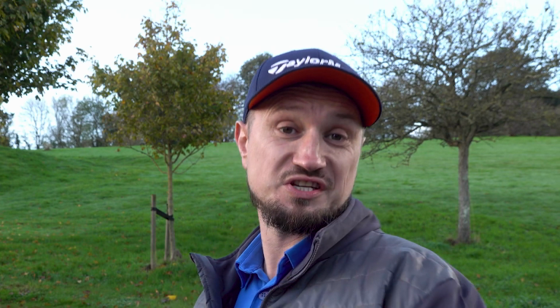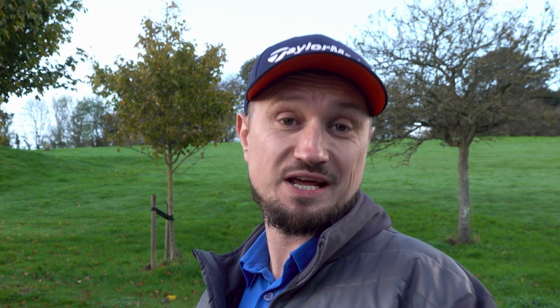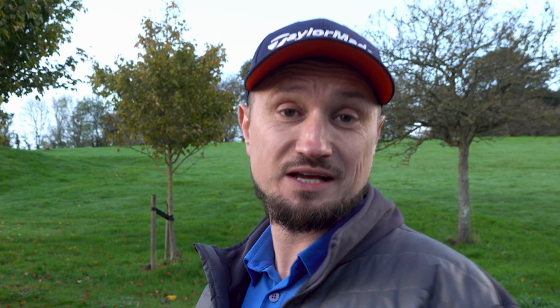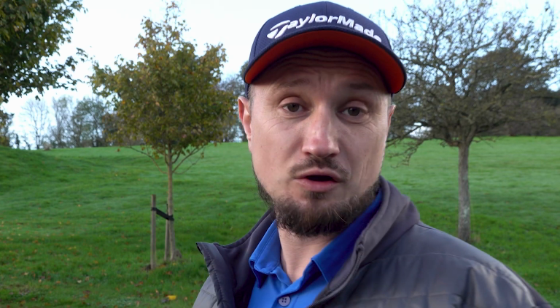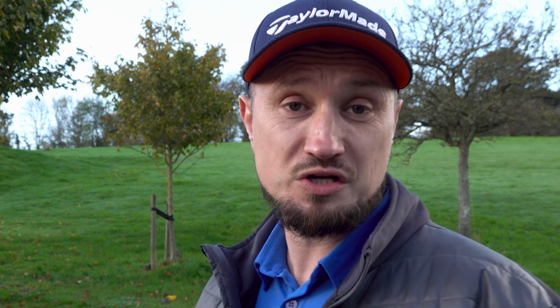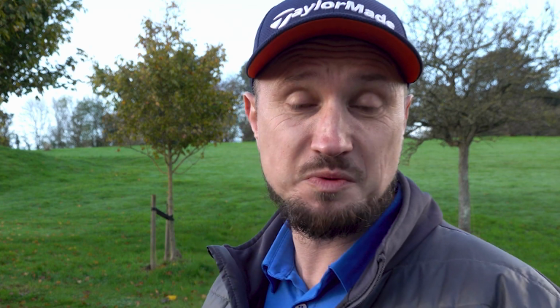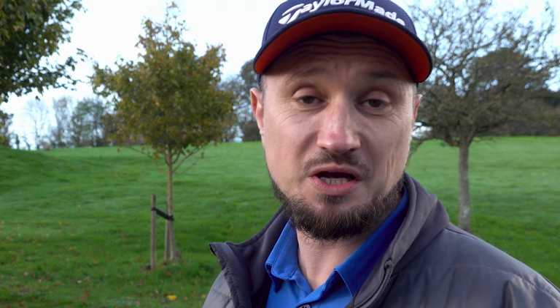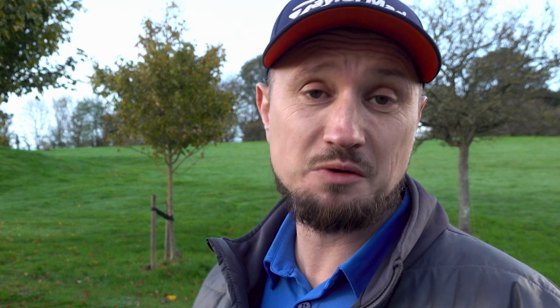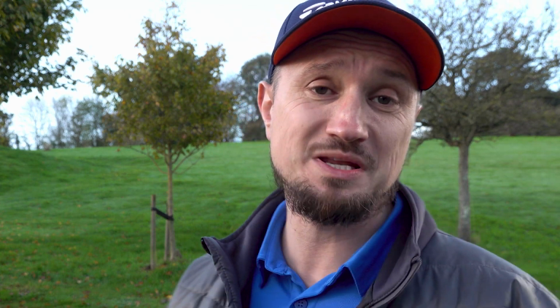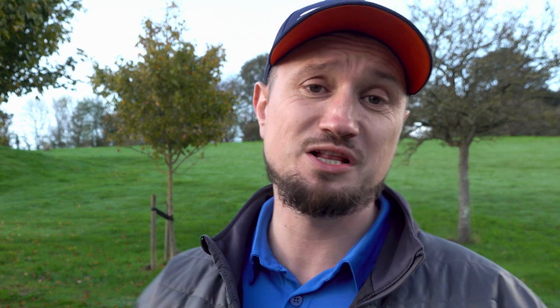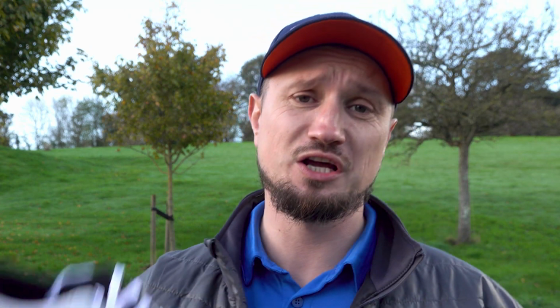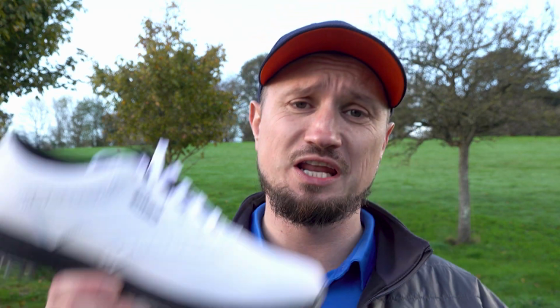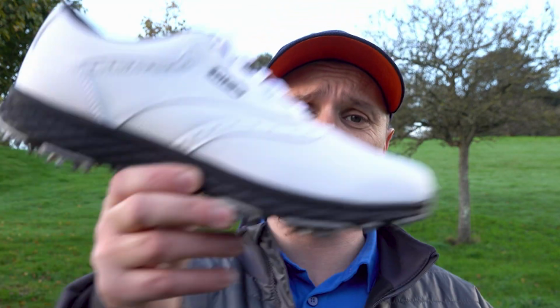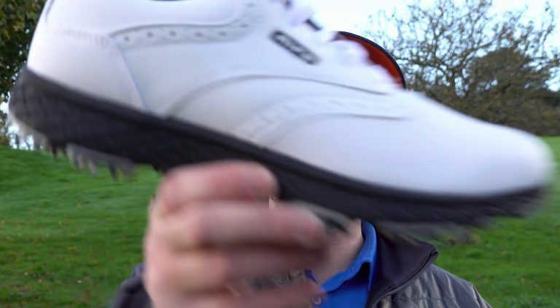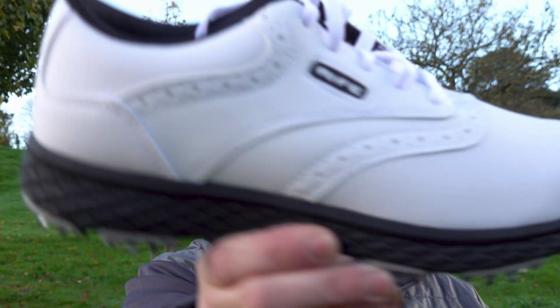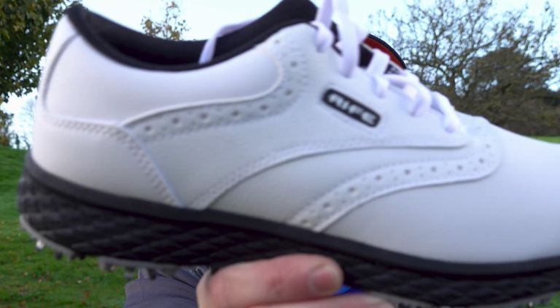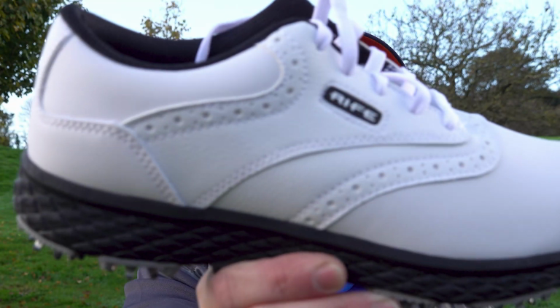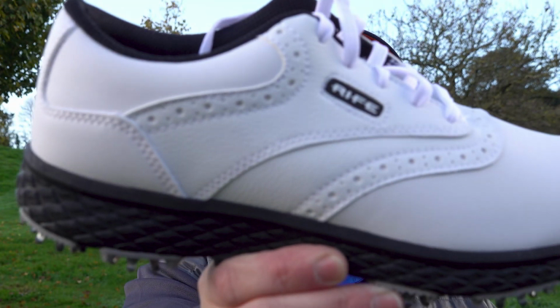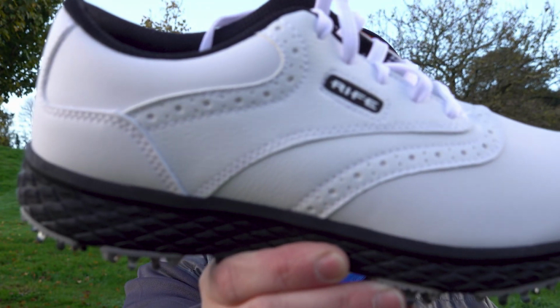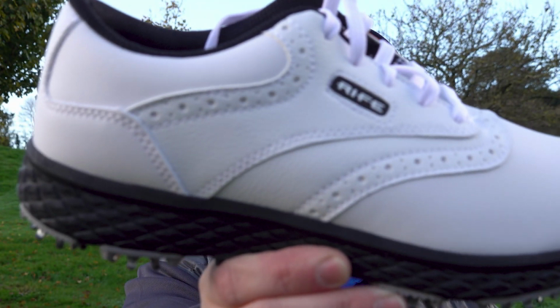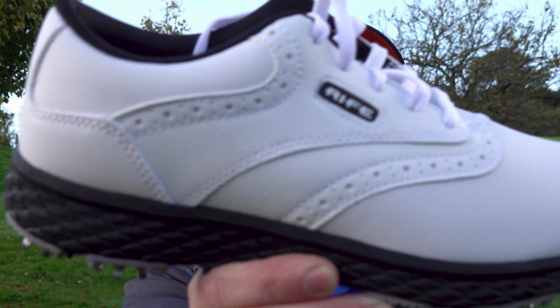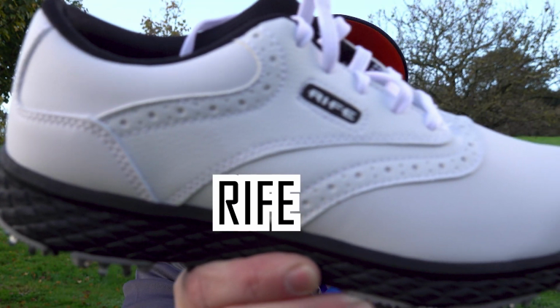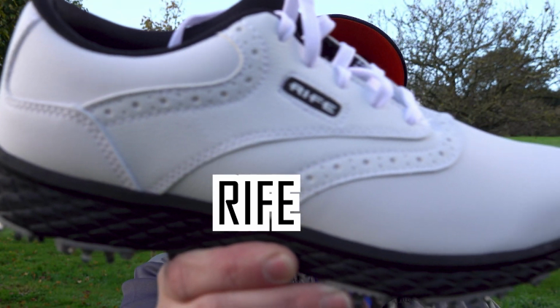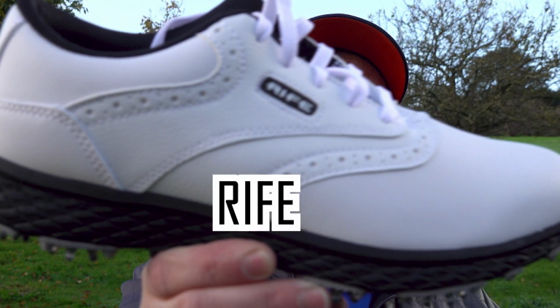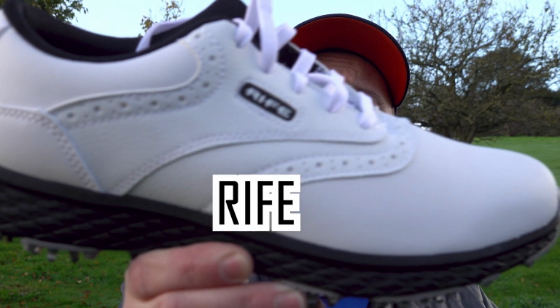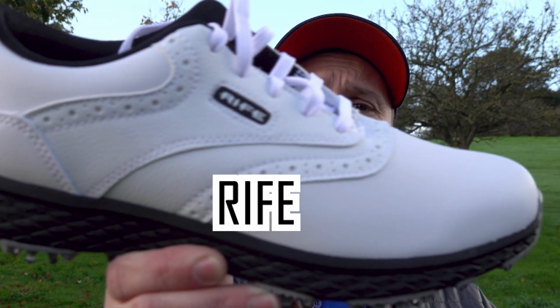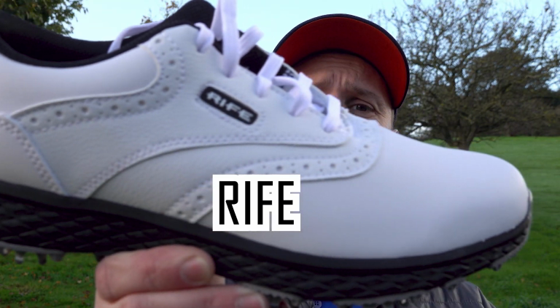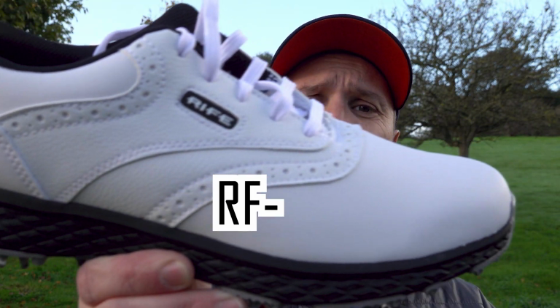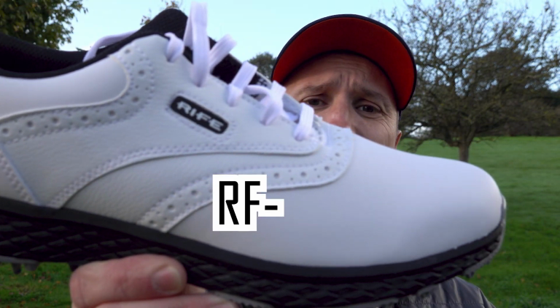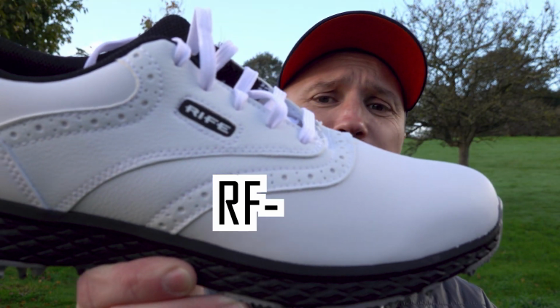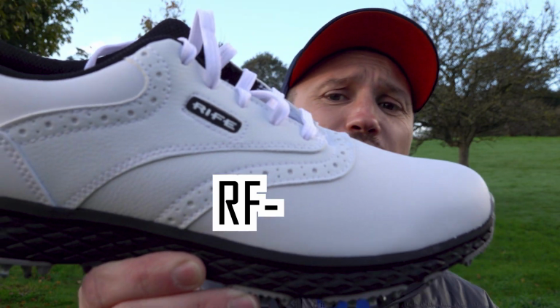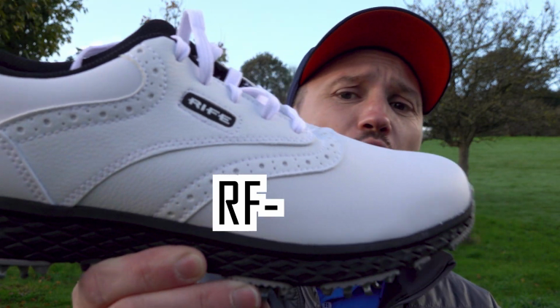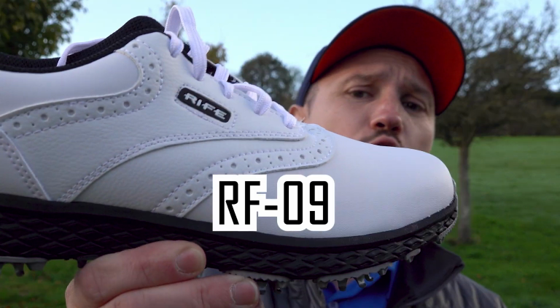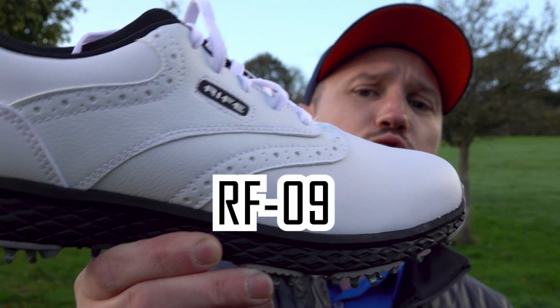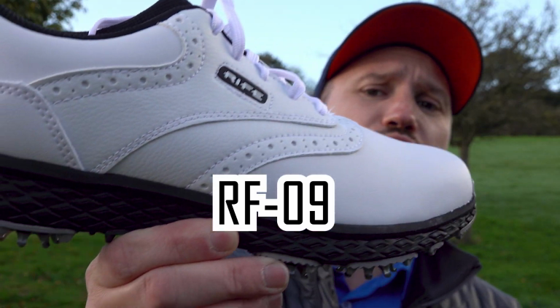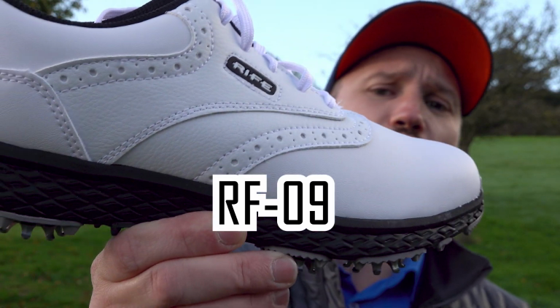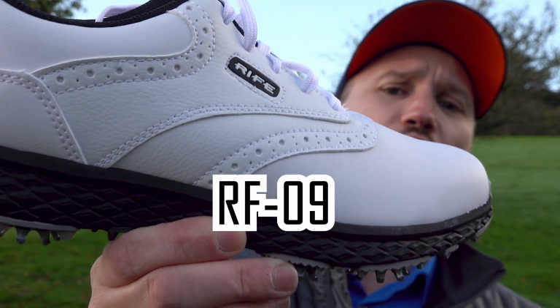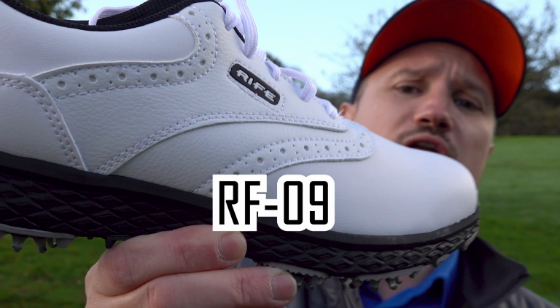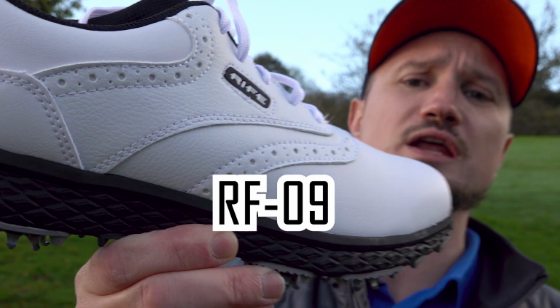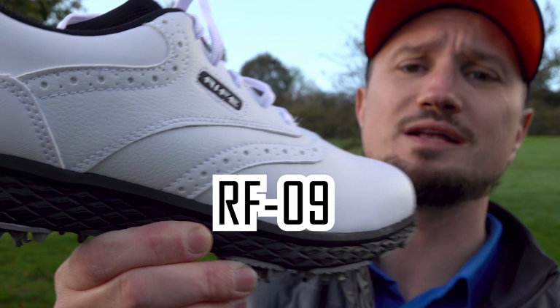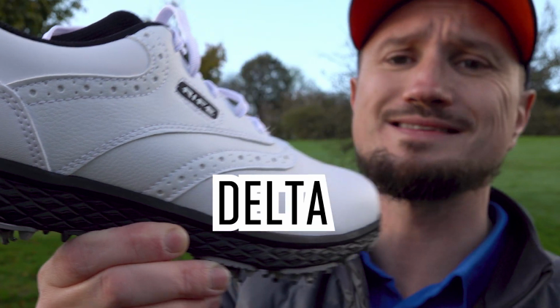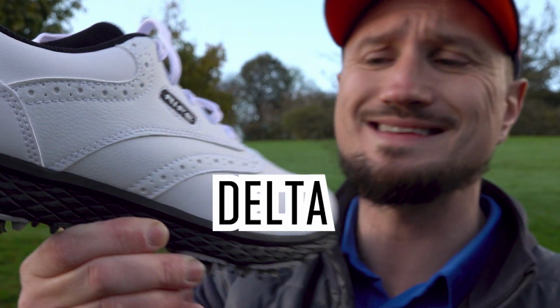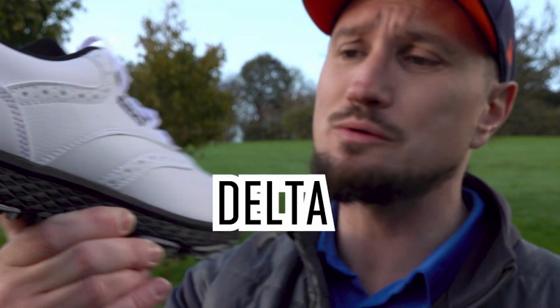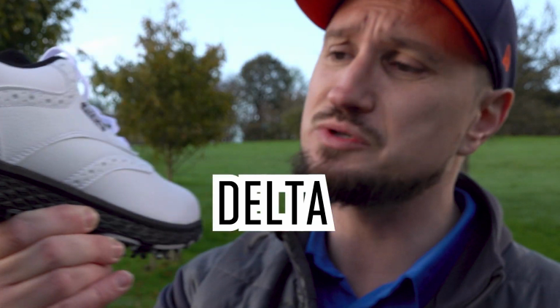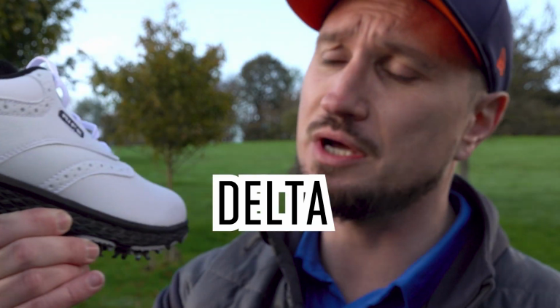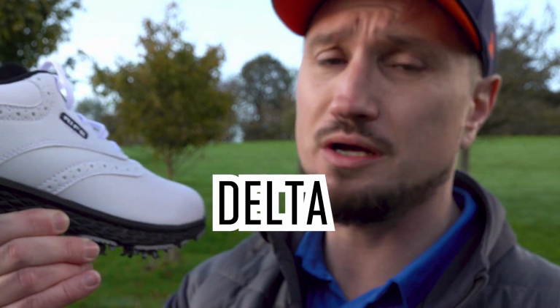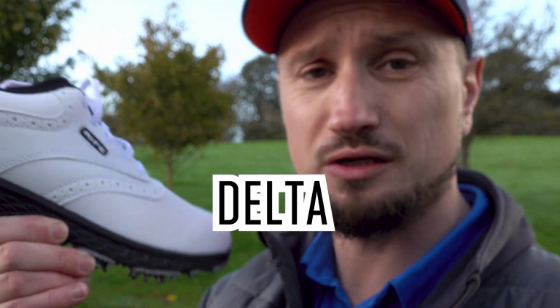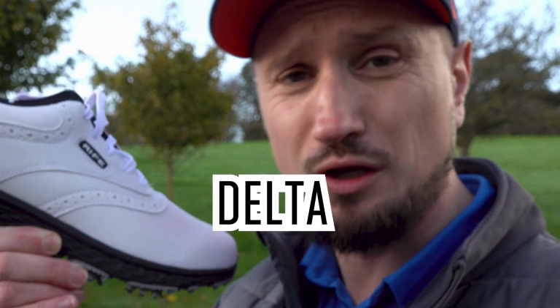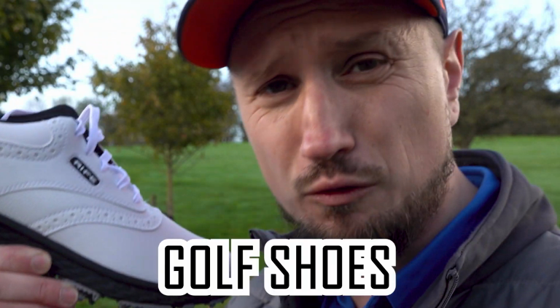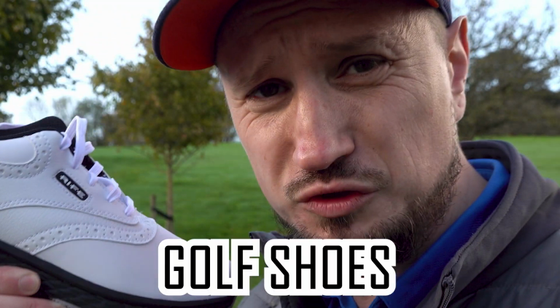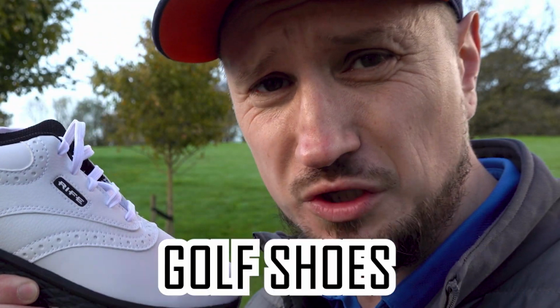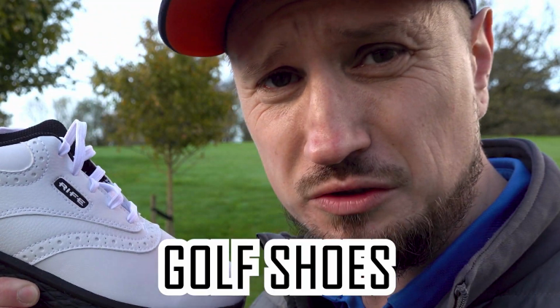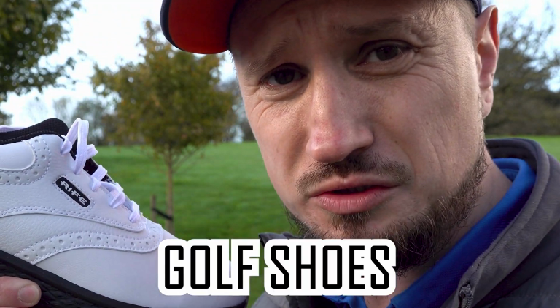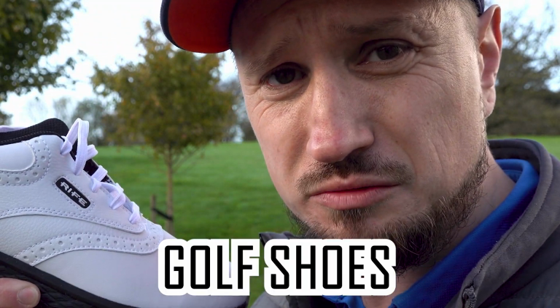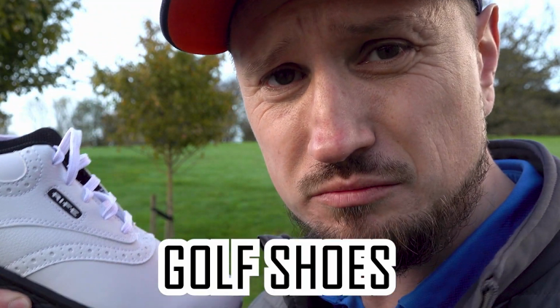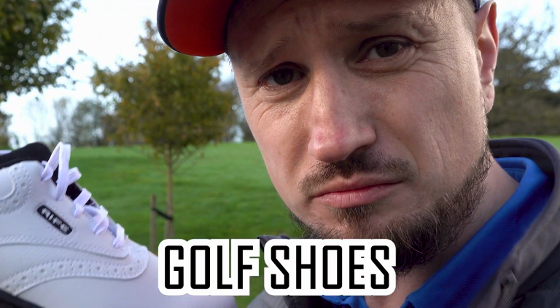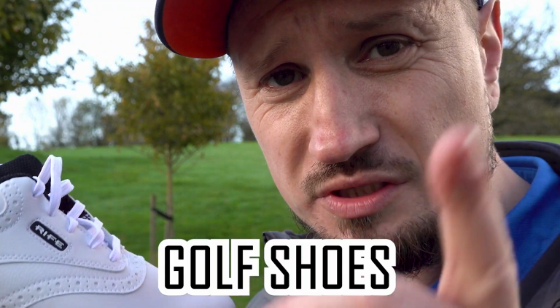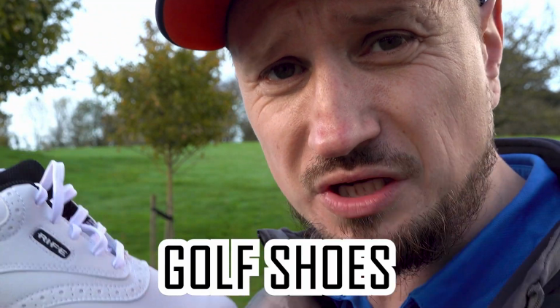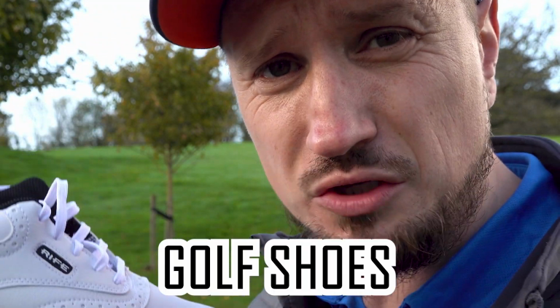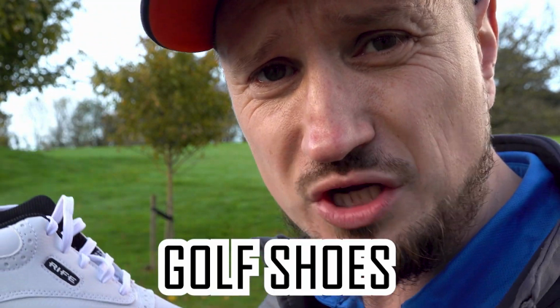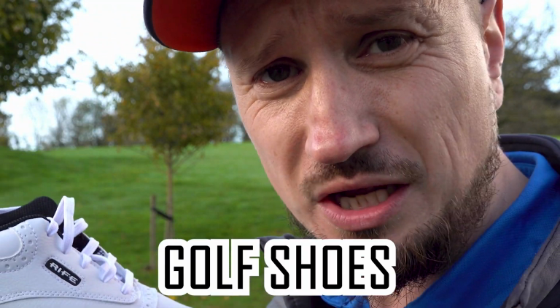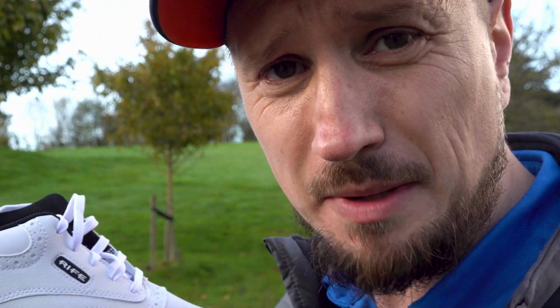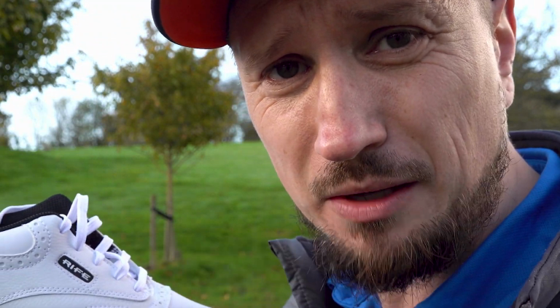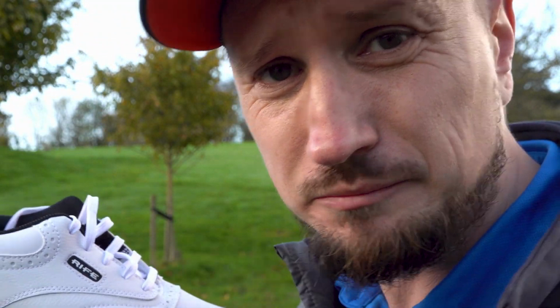Today we're going to be looking at the Rife RF09 Delta Golf Shoes. Let's go check them out.